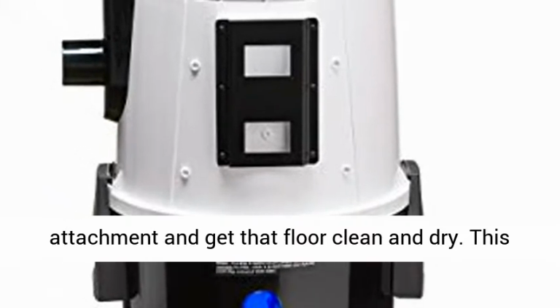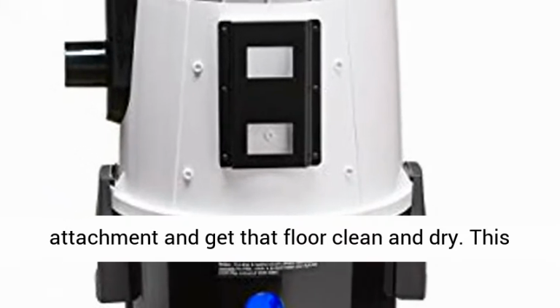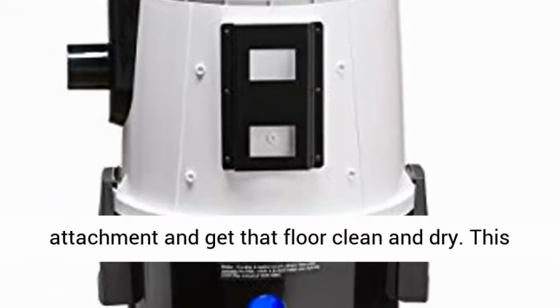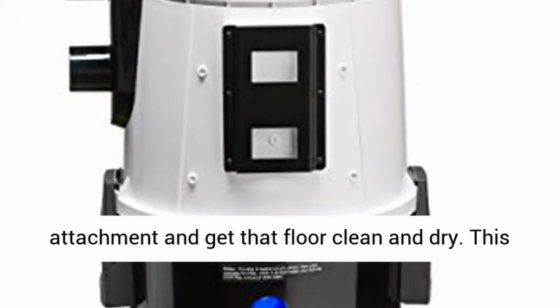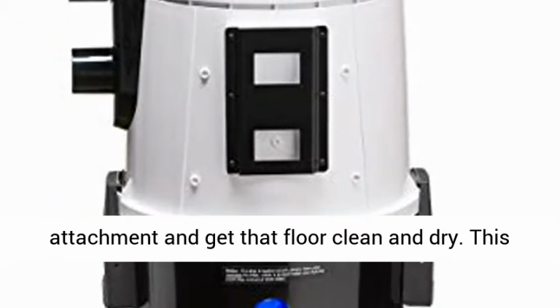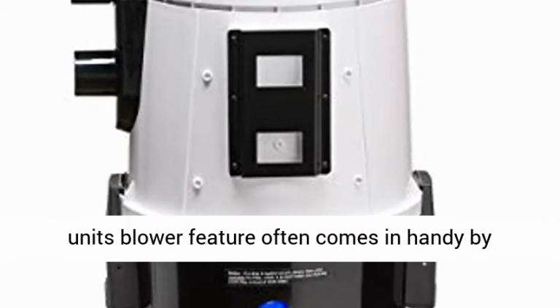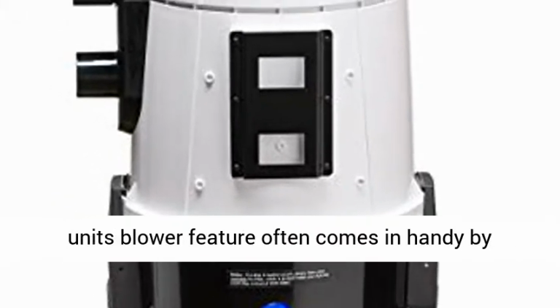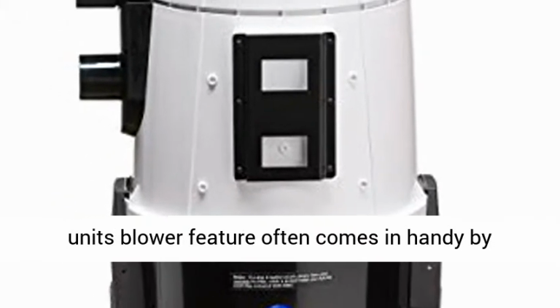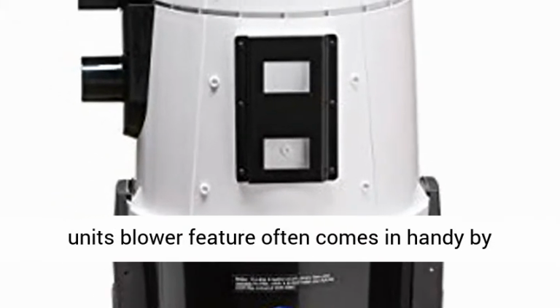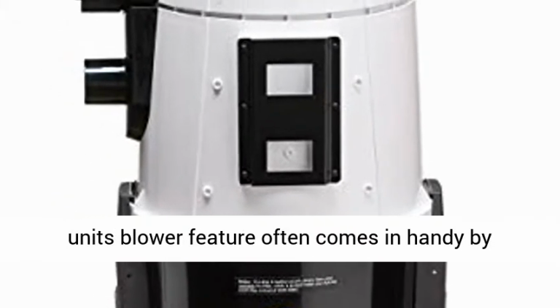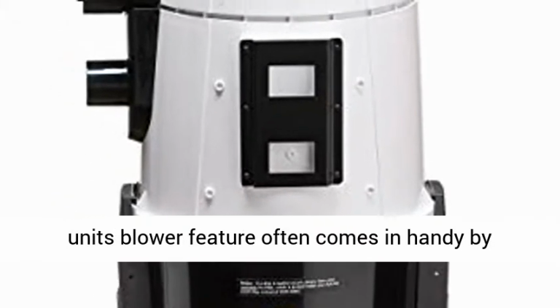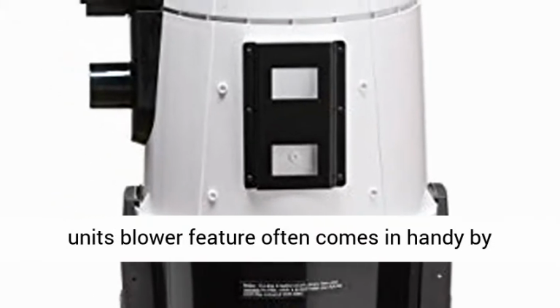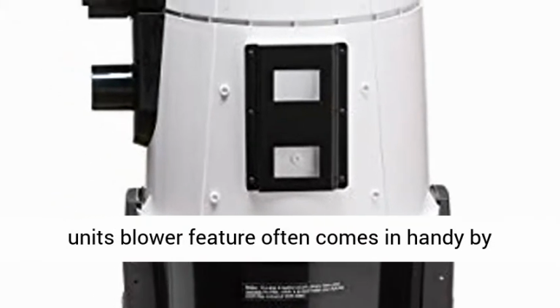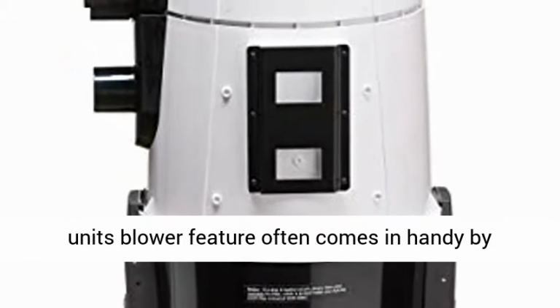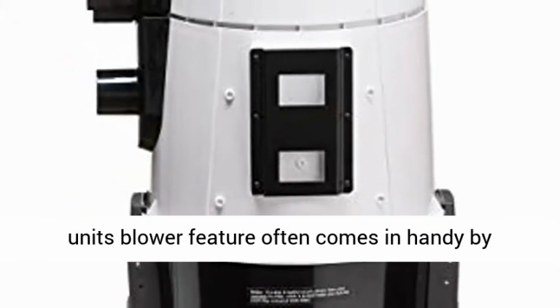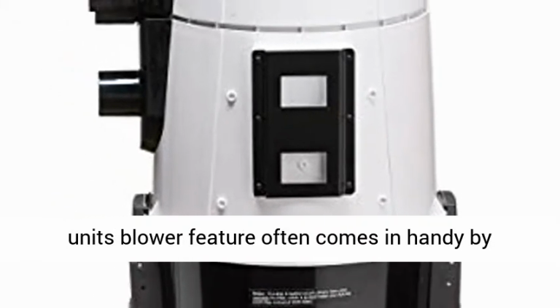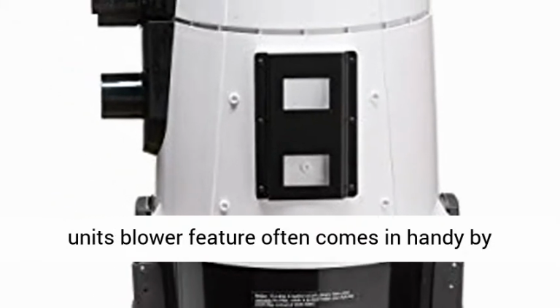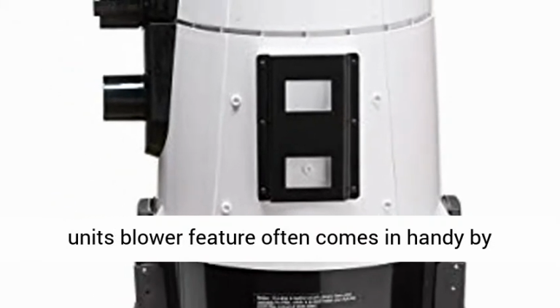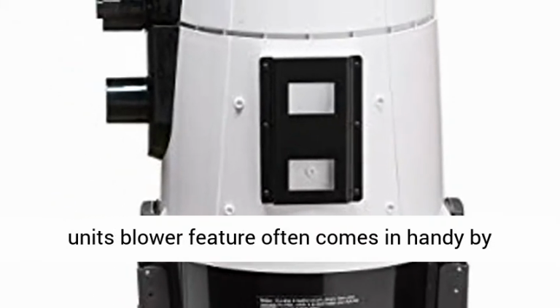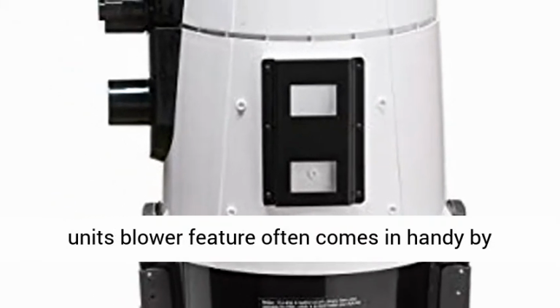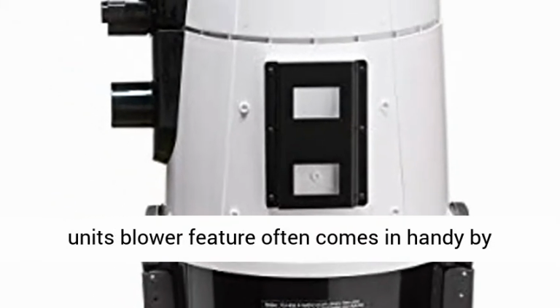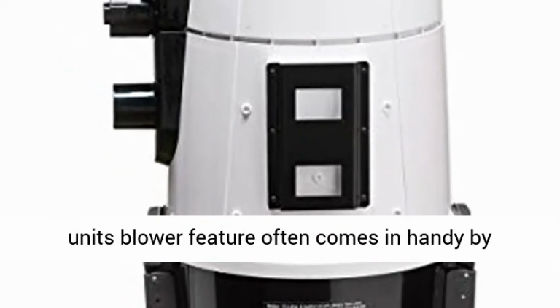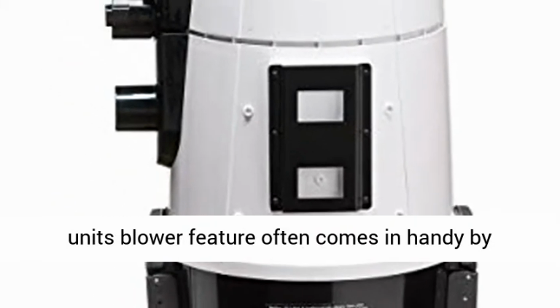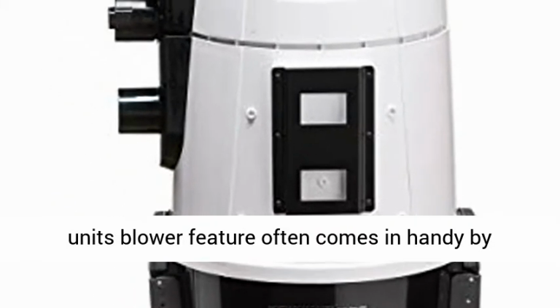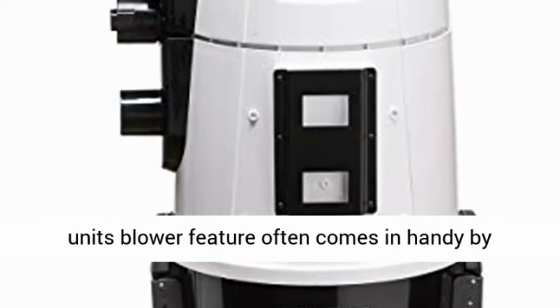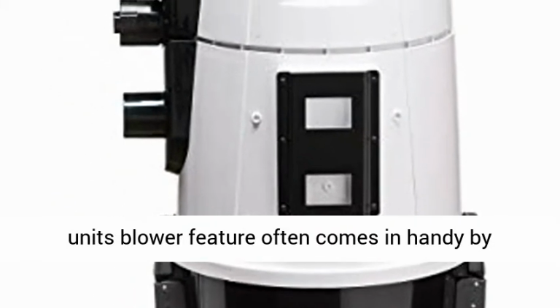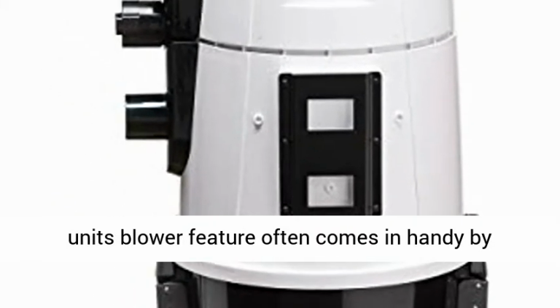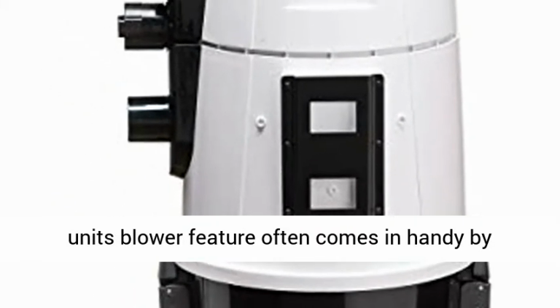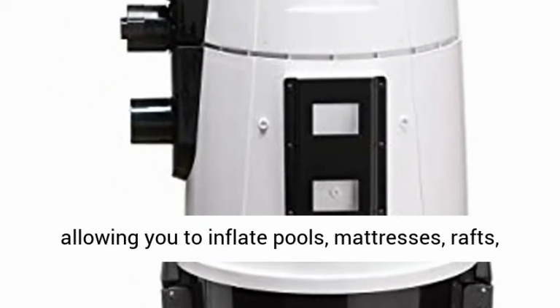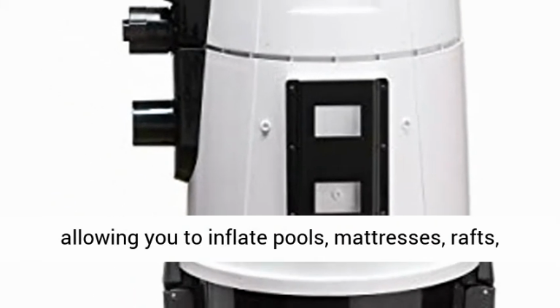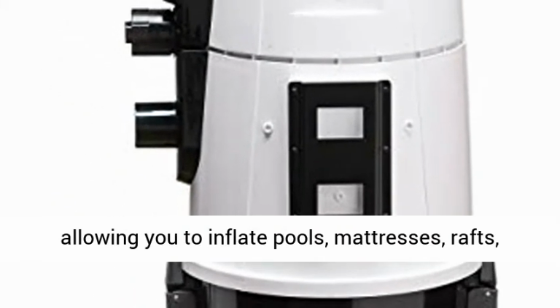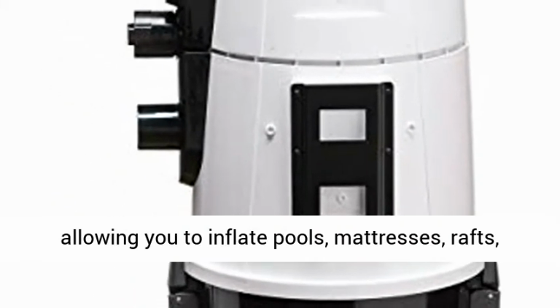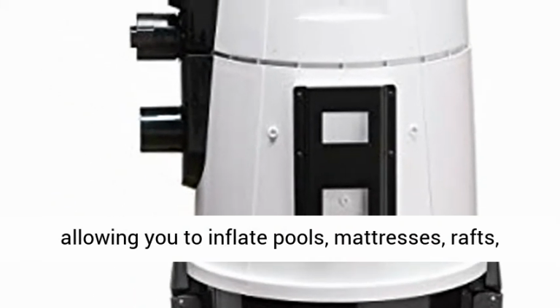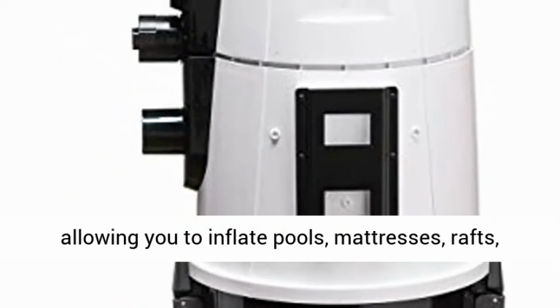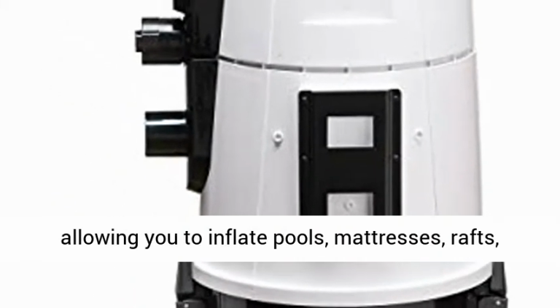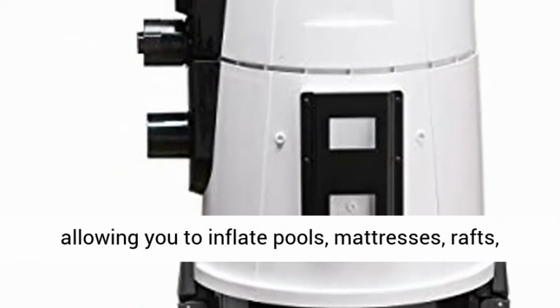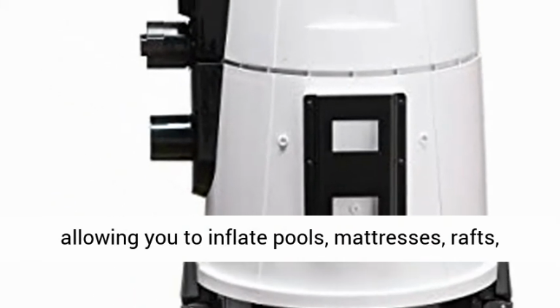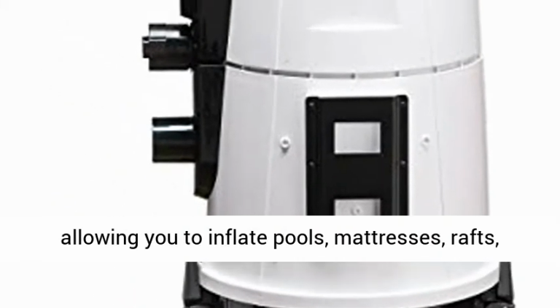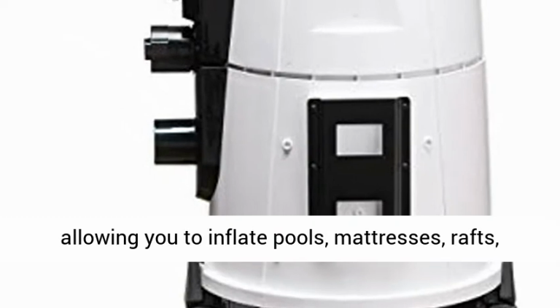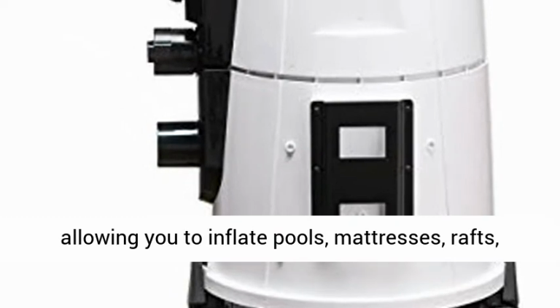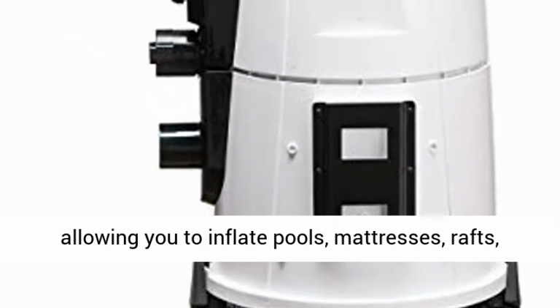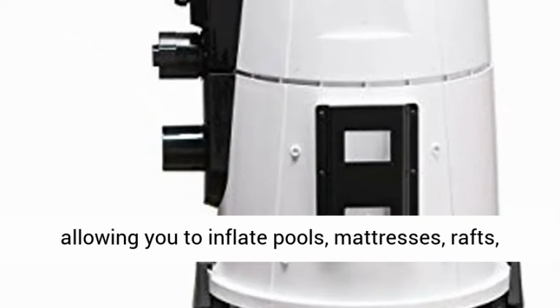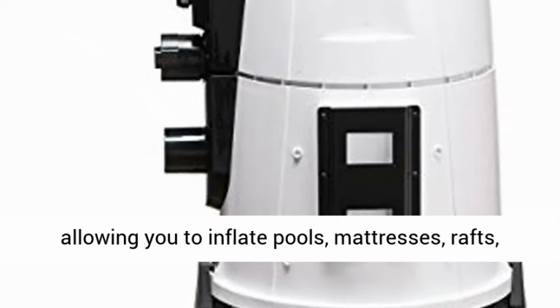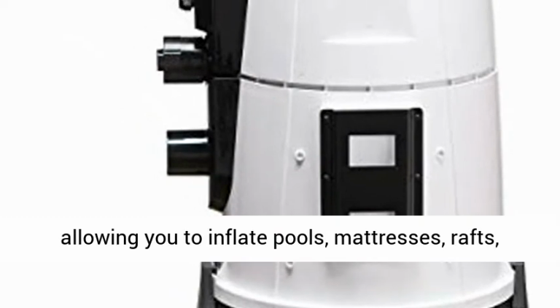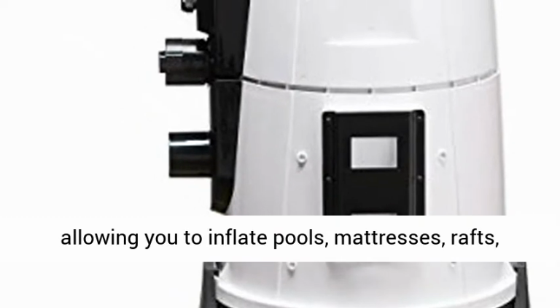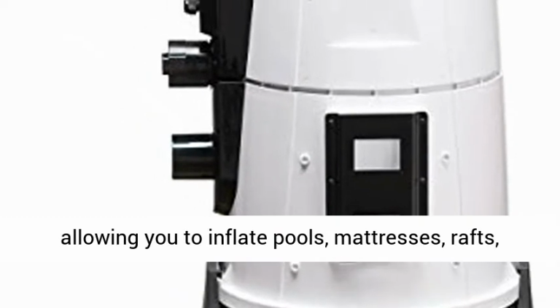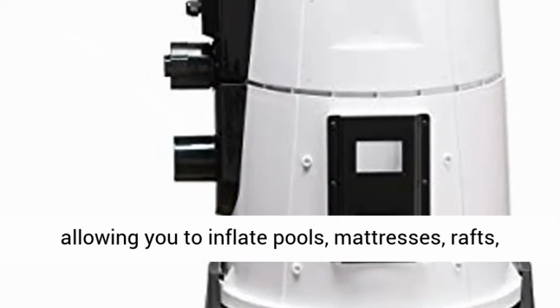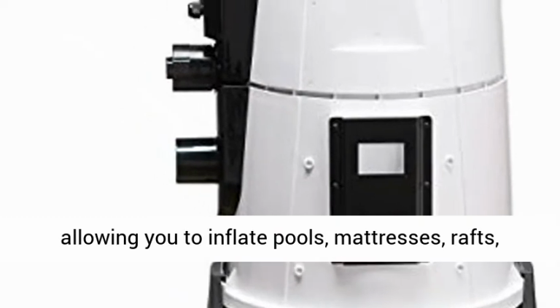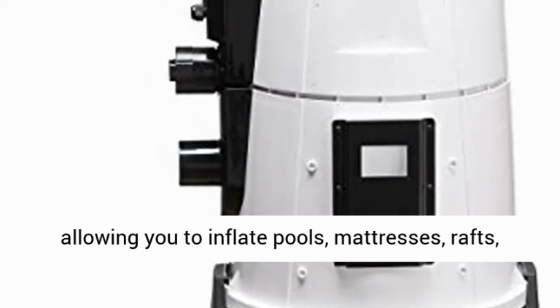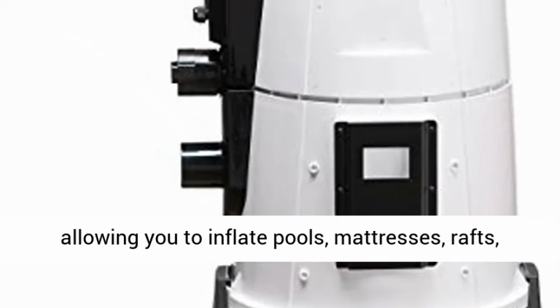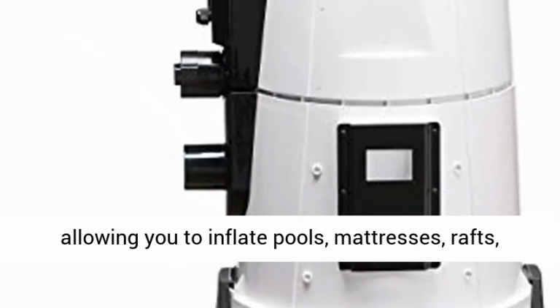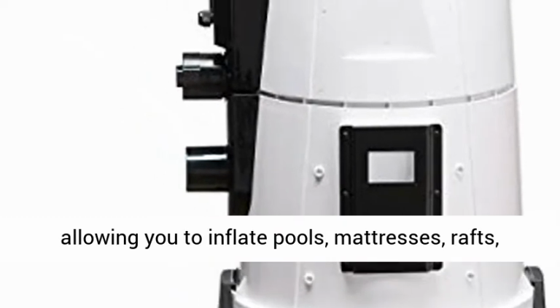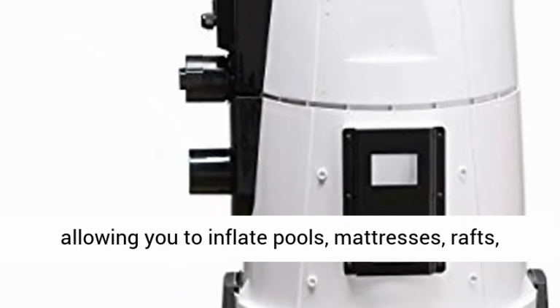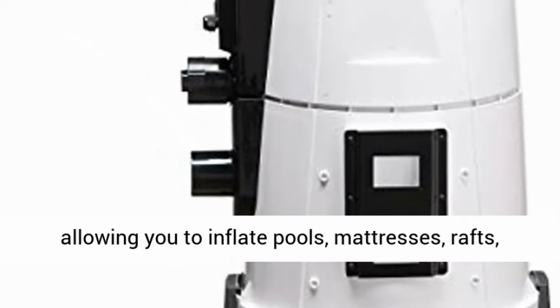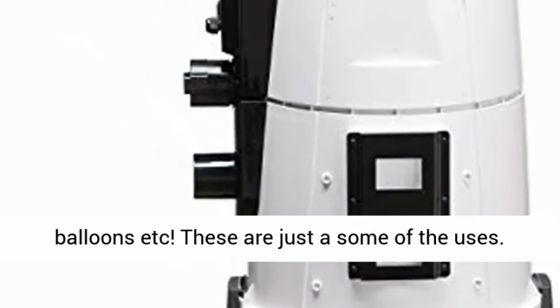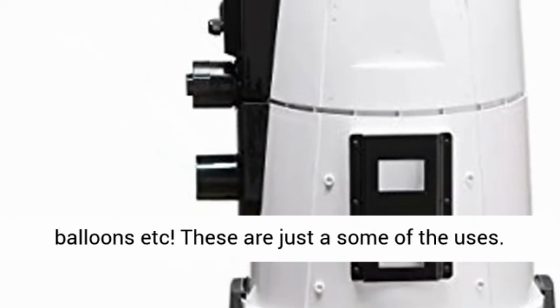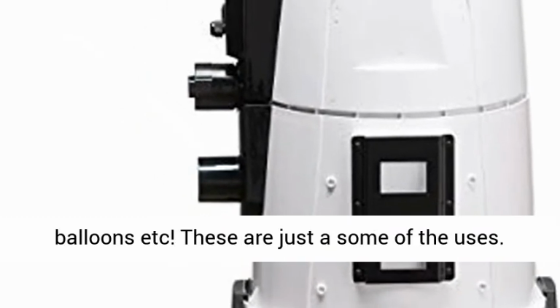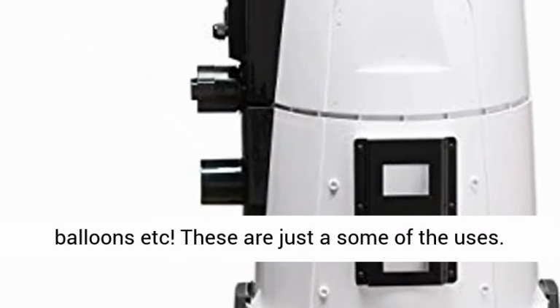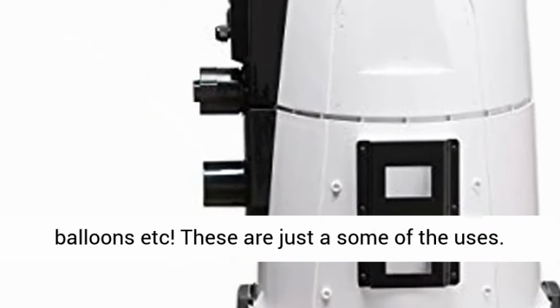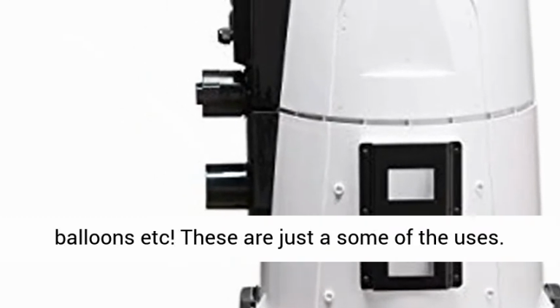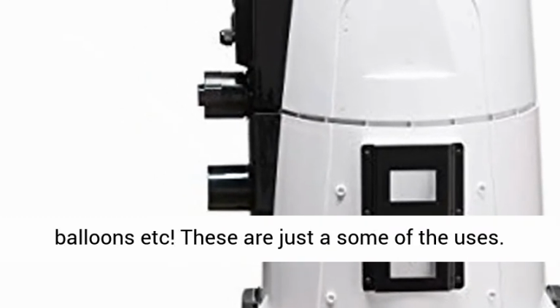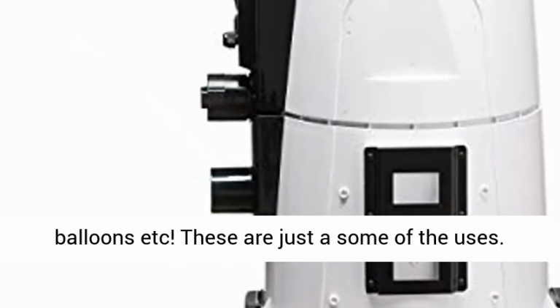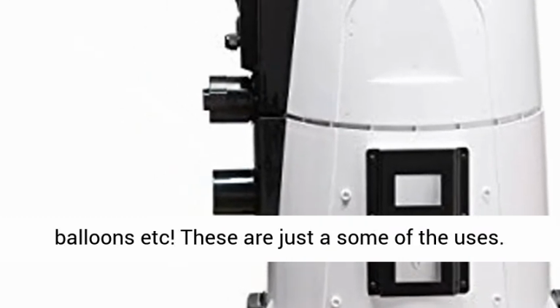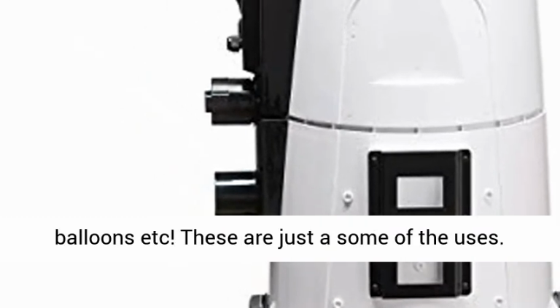This unit's blower feature often comes in handy by allowing you to inflate pools, mattresses, rafts, balloons, etc.